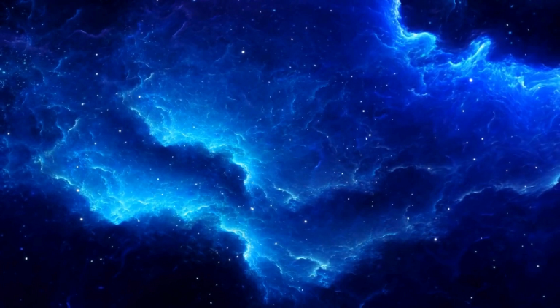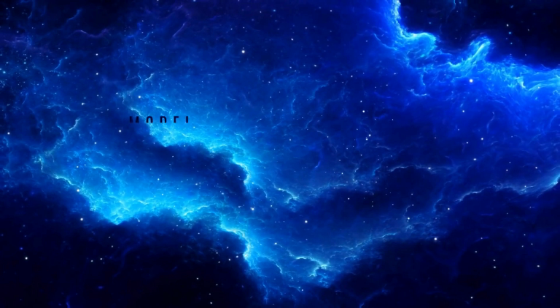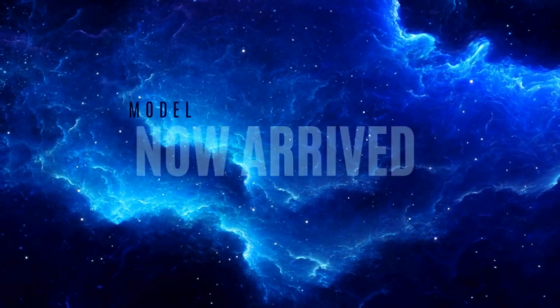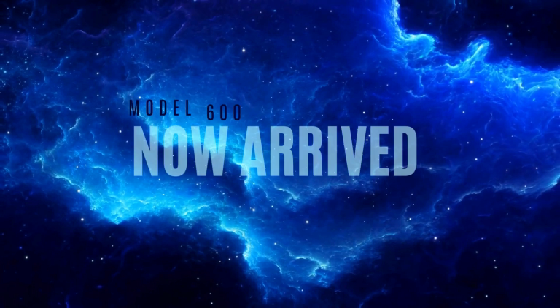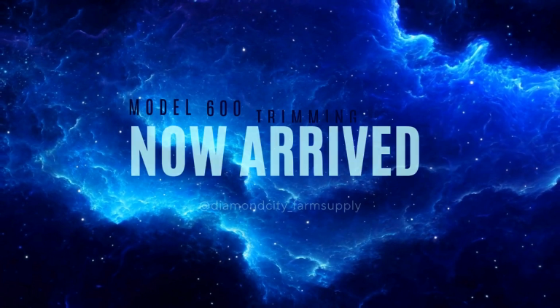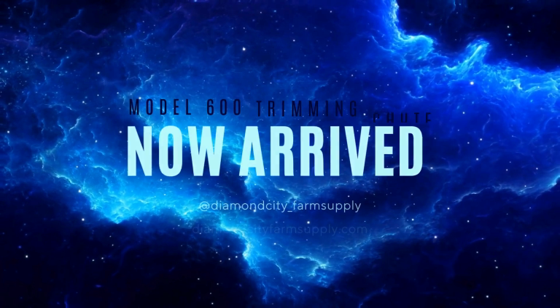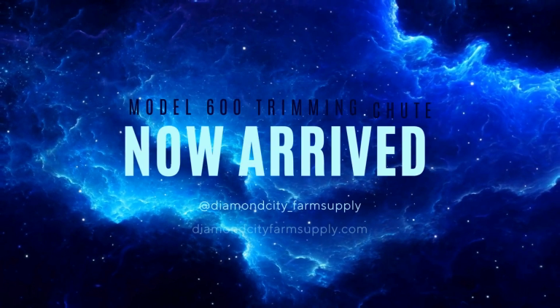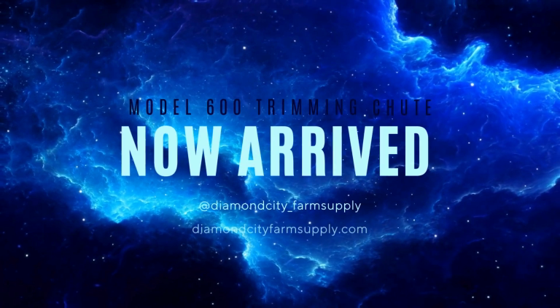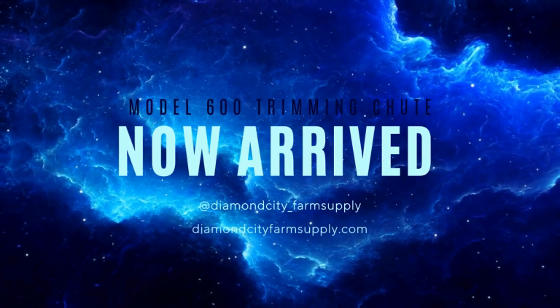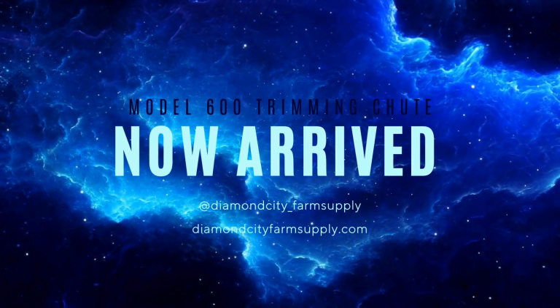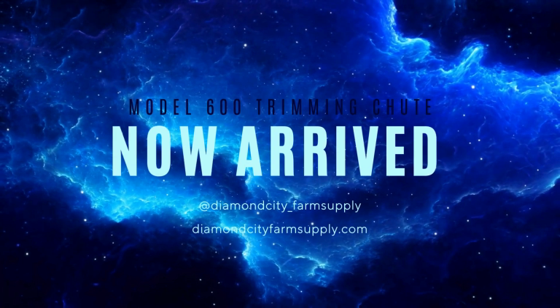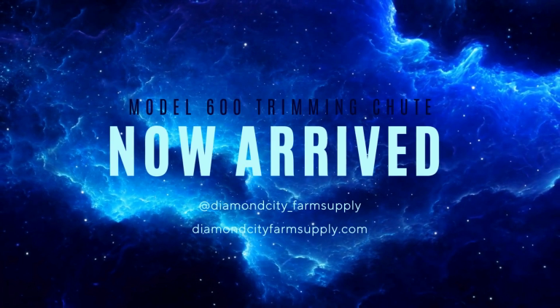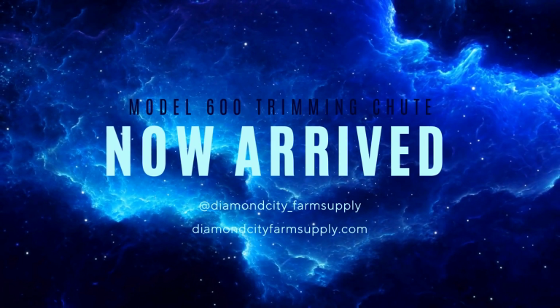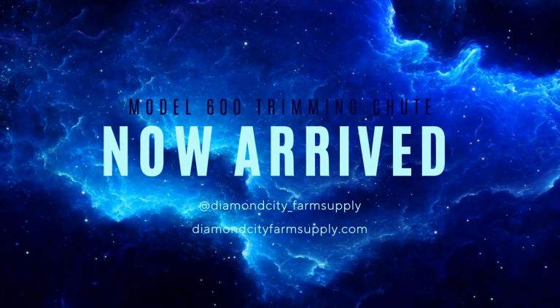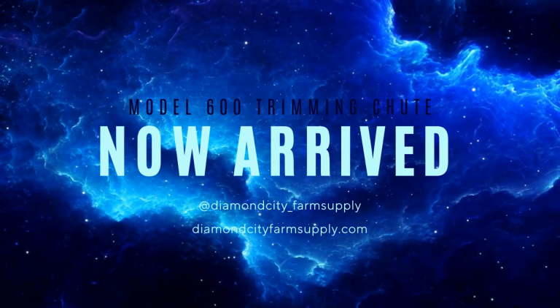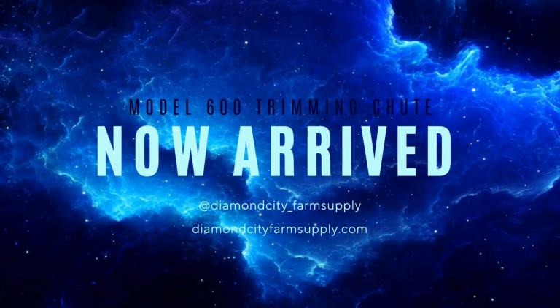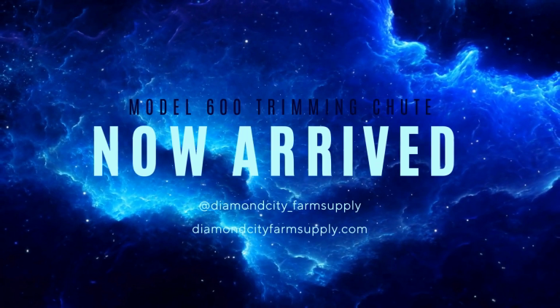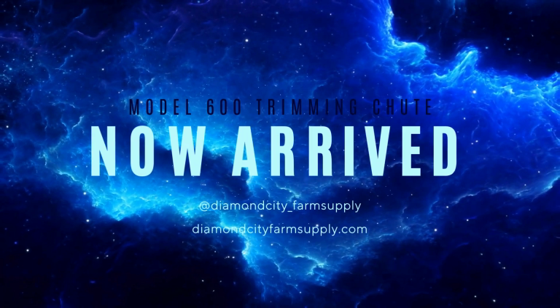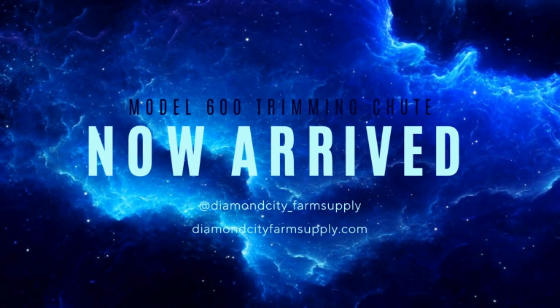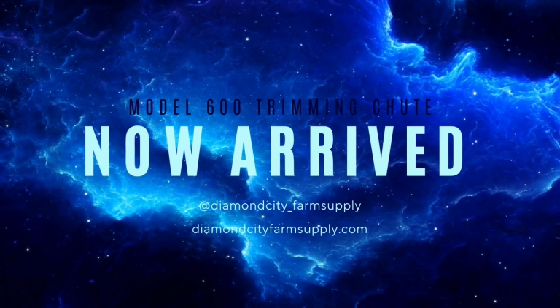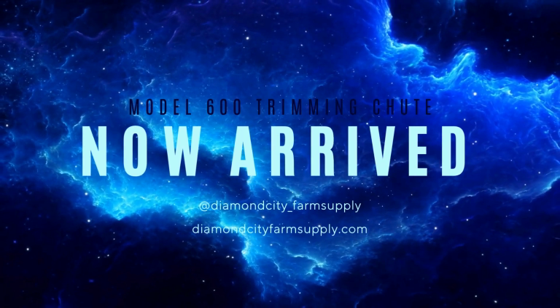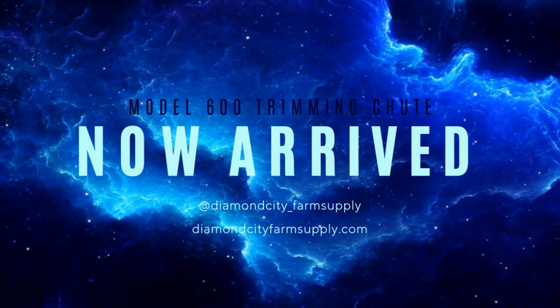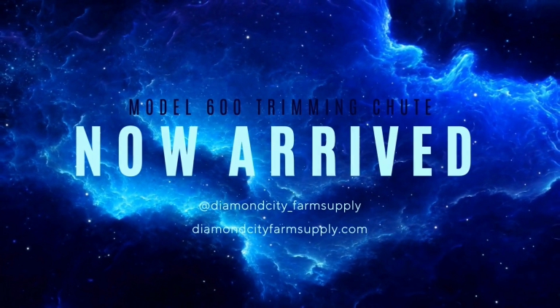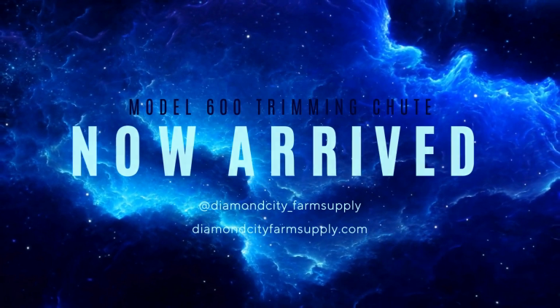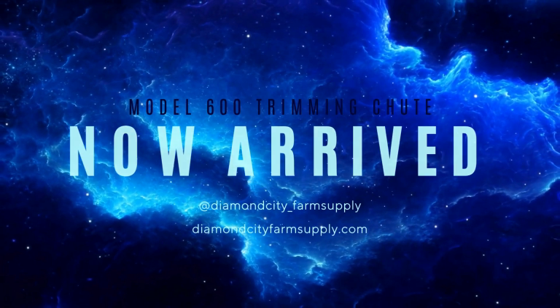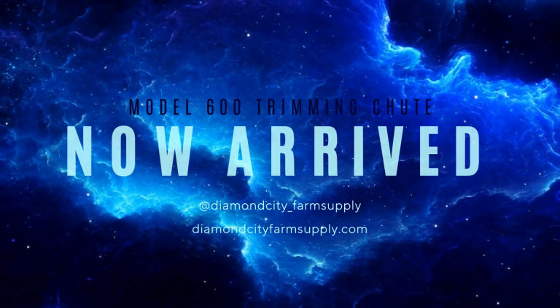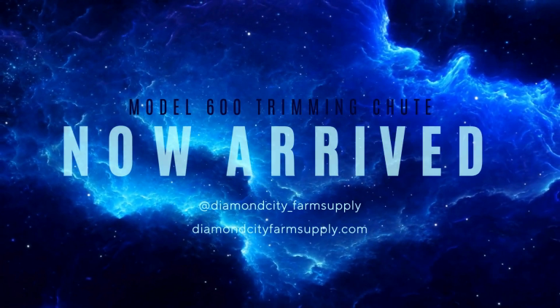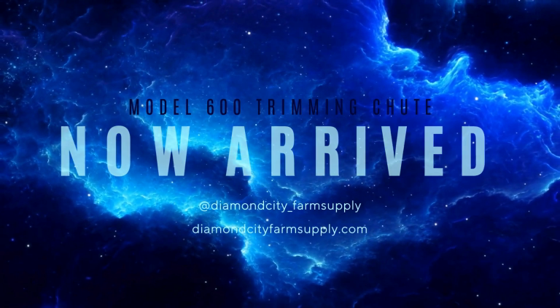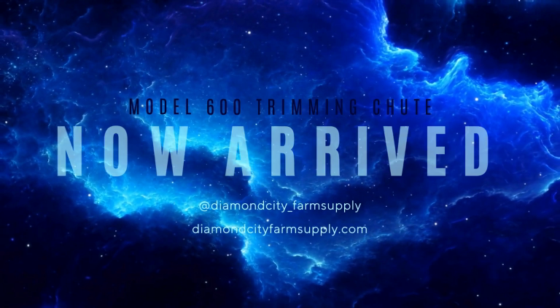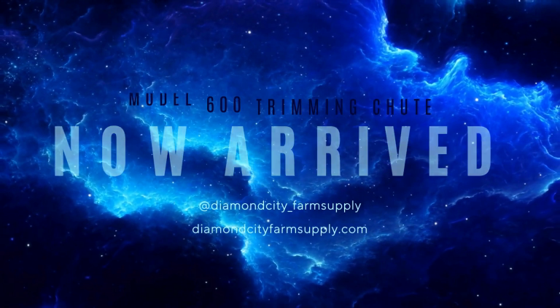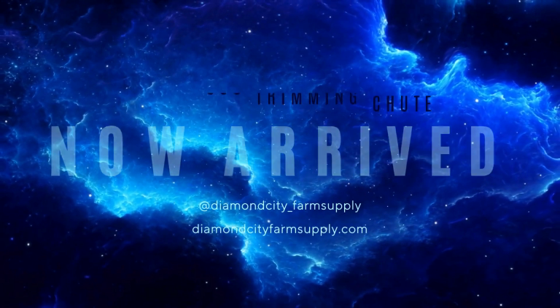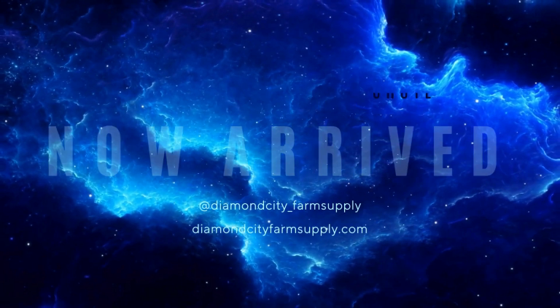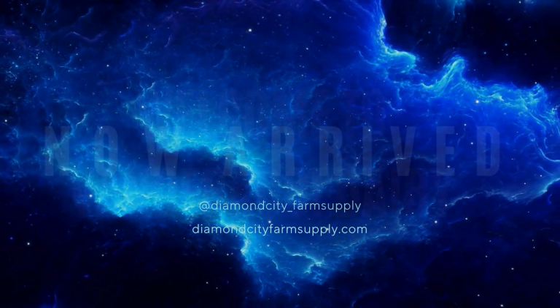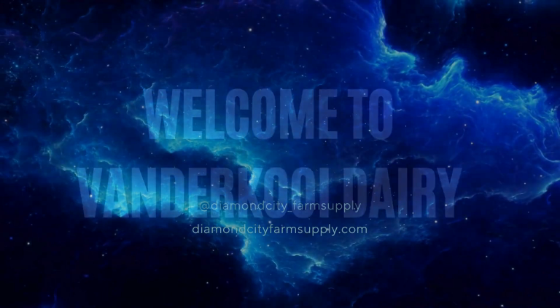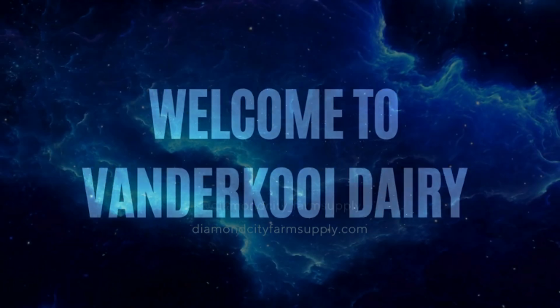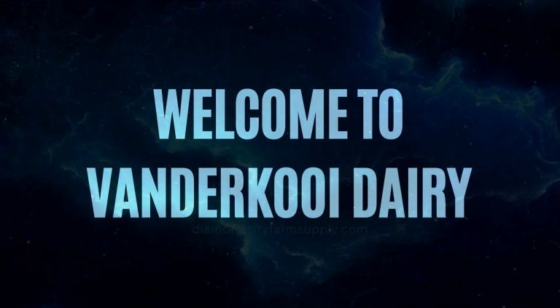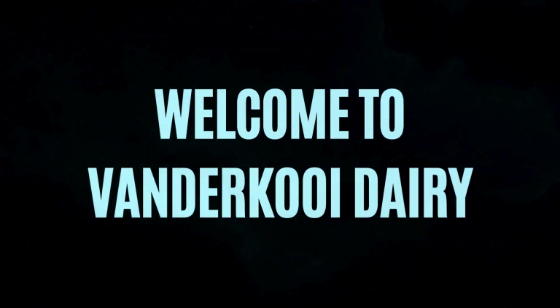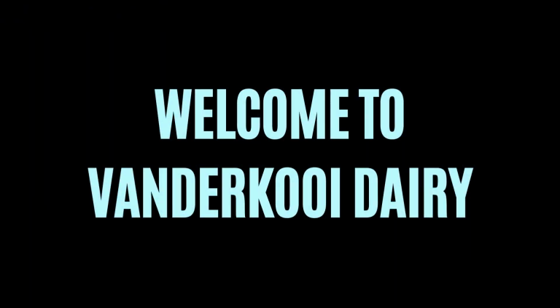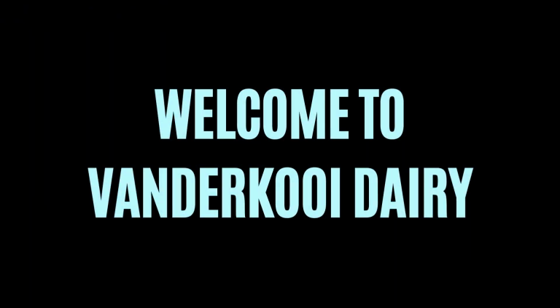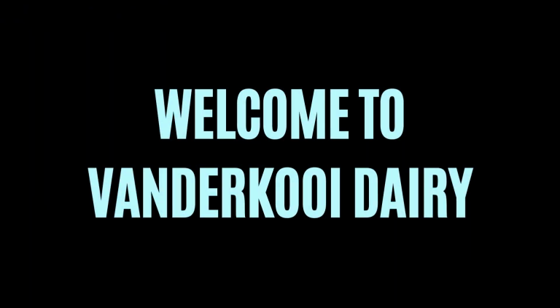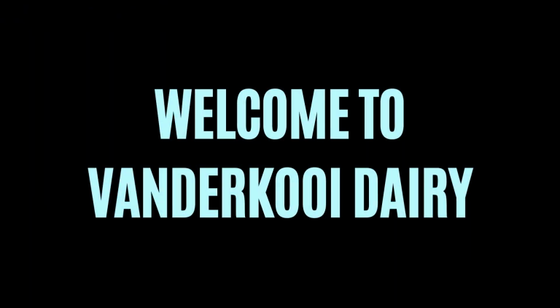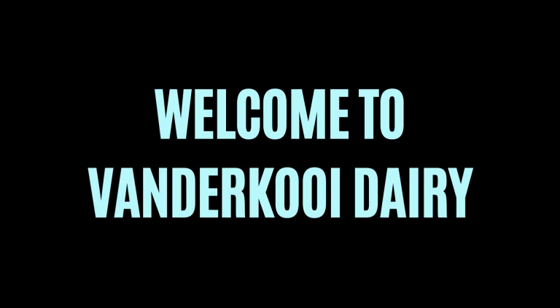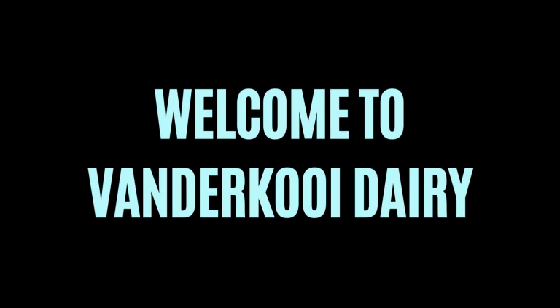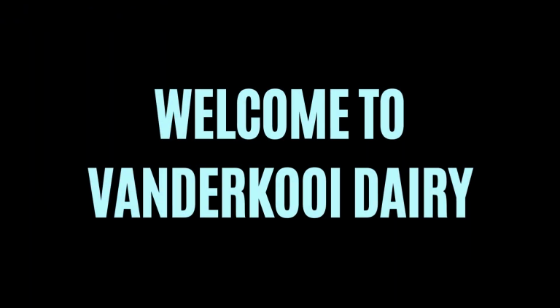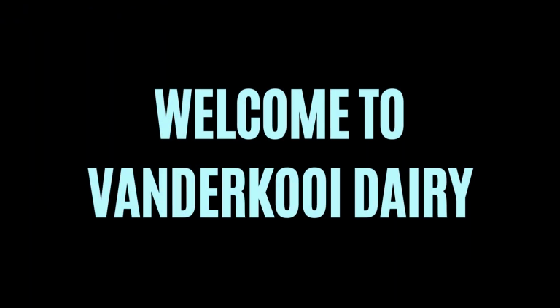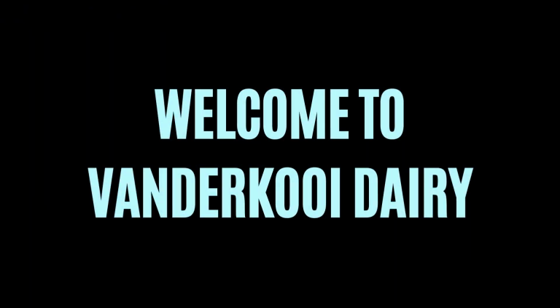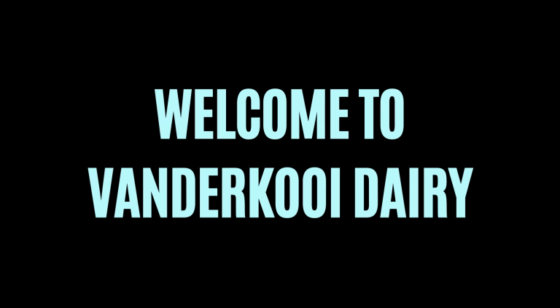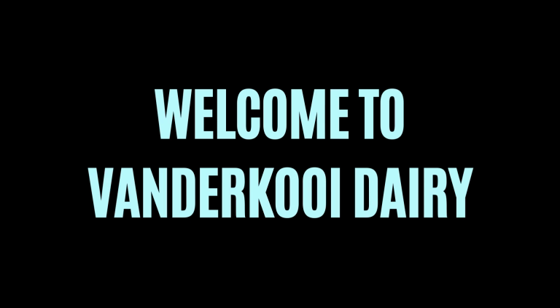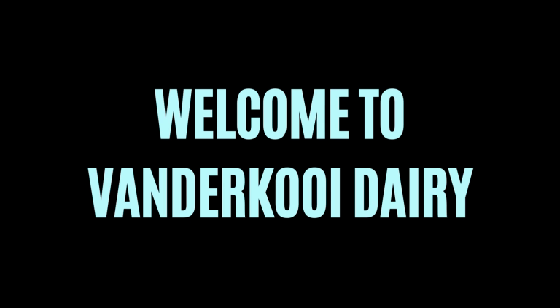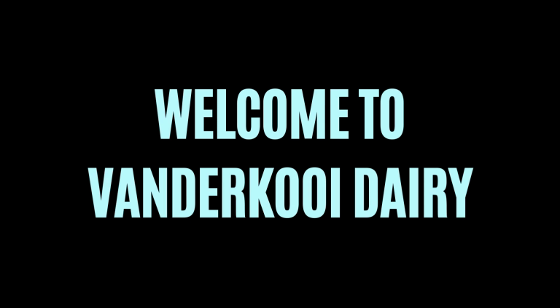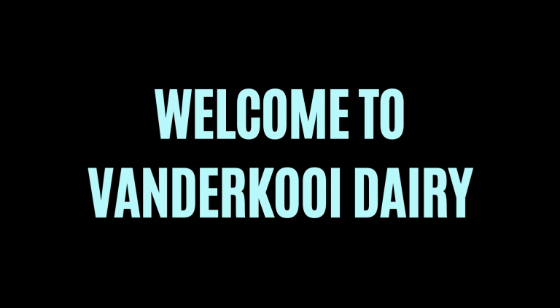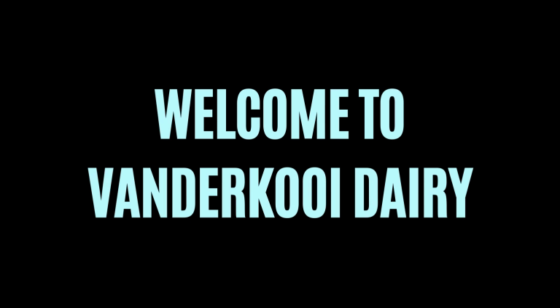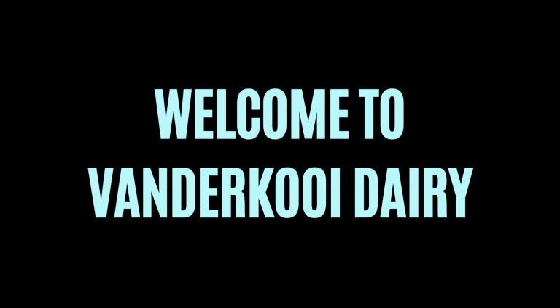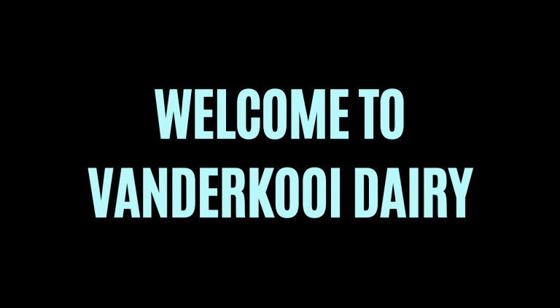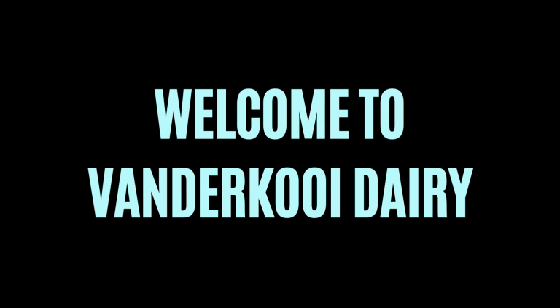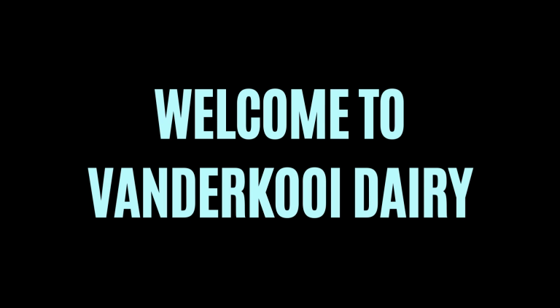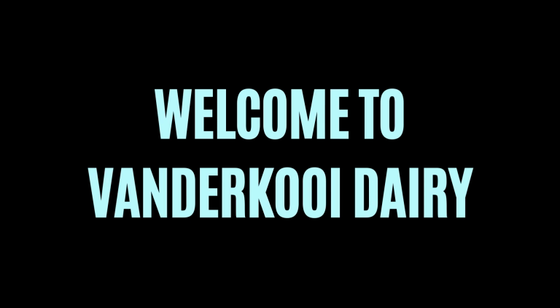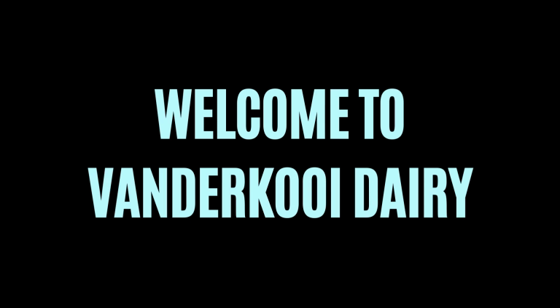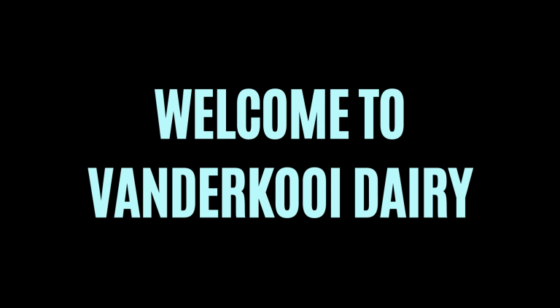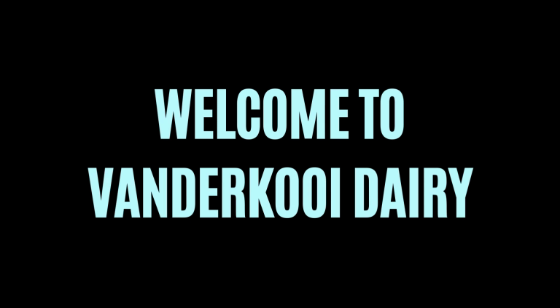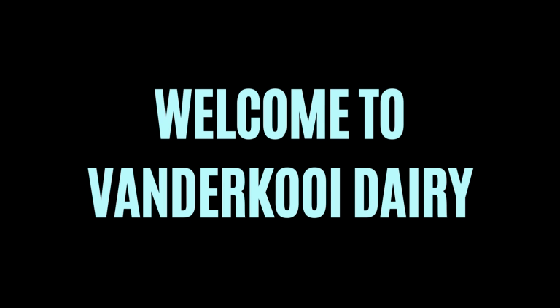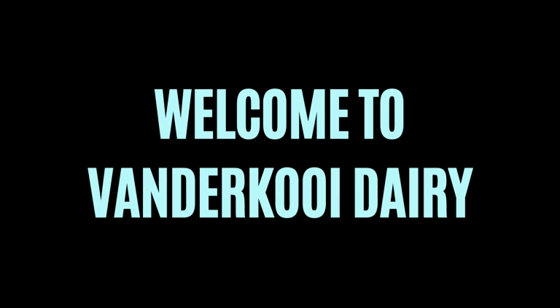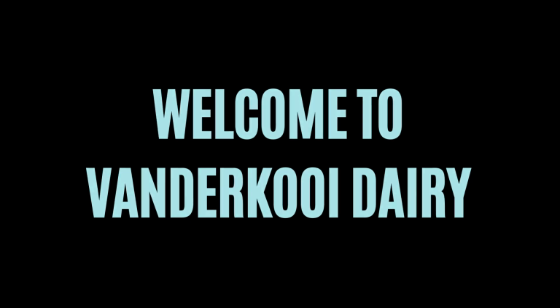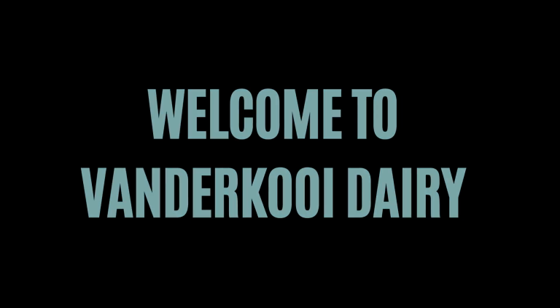Welcome to Vanderkuy Dairy. Watch as we demo the perks of our newest trimming chutes recently arrived here in southern Alberta.